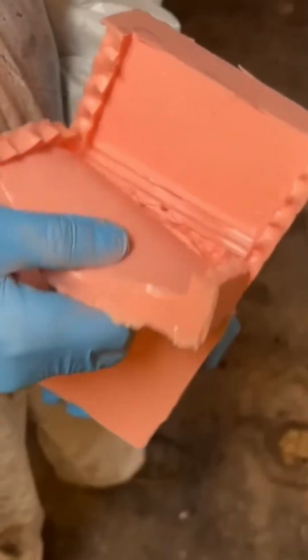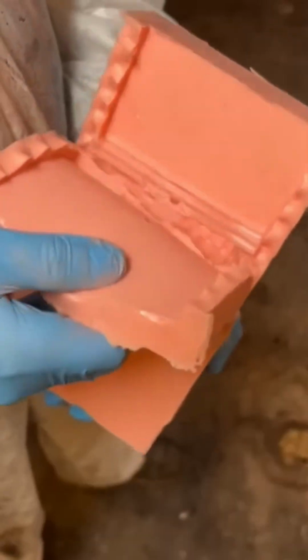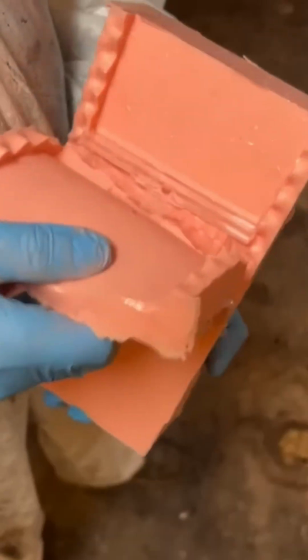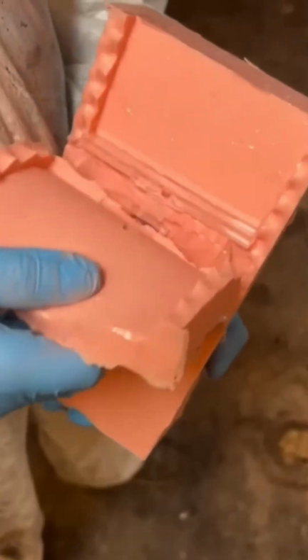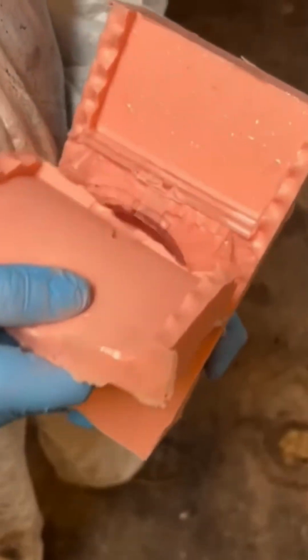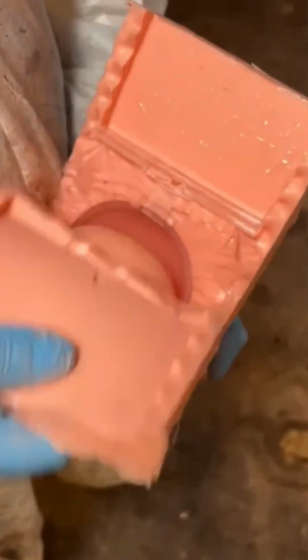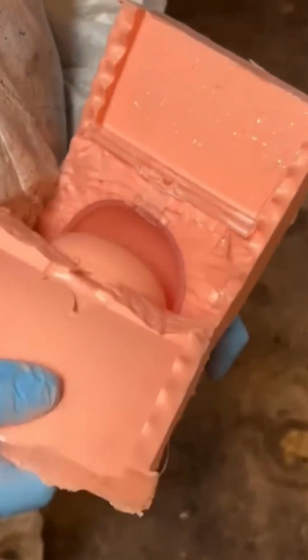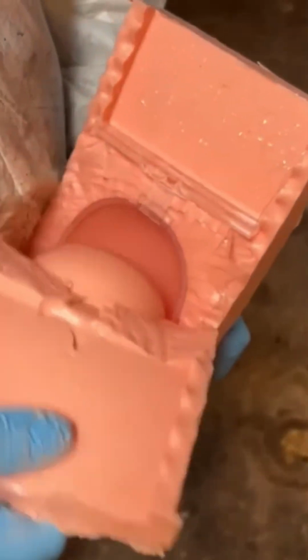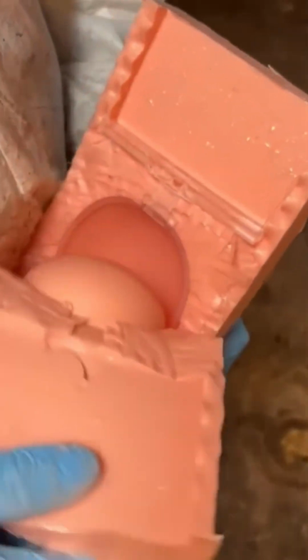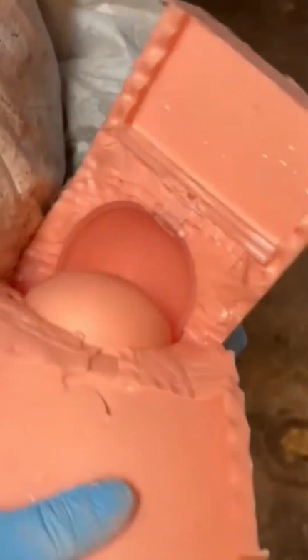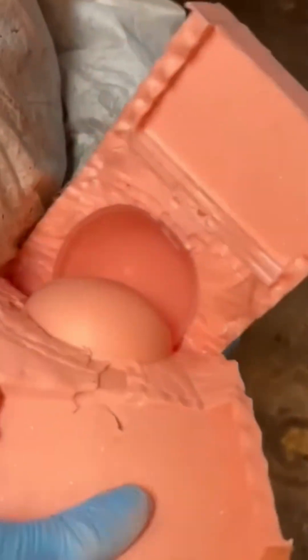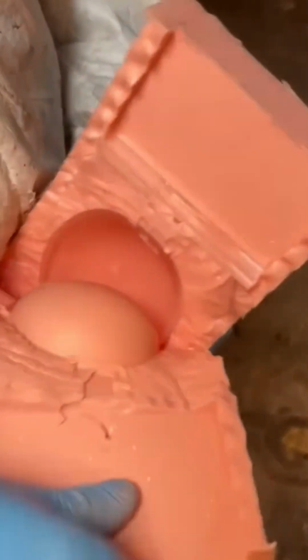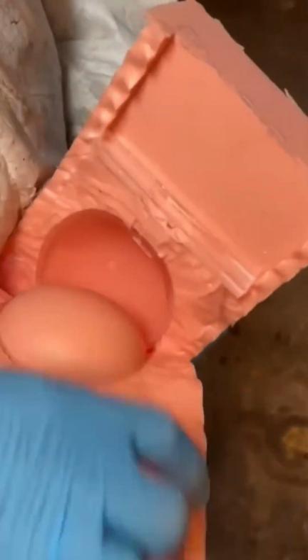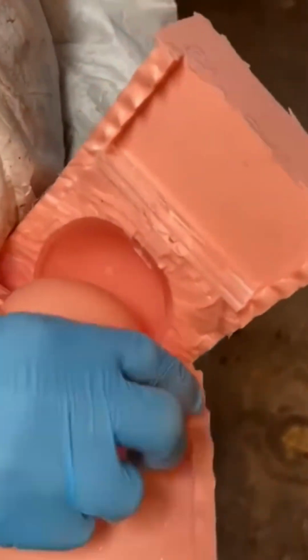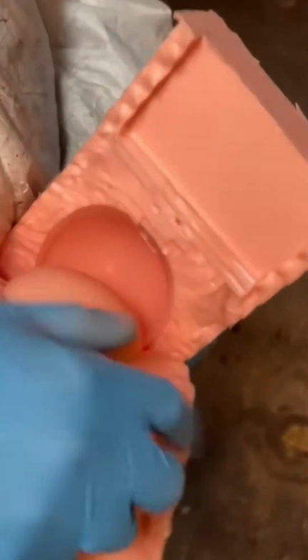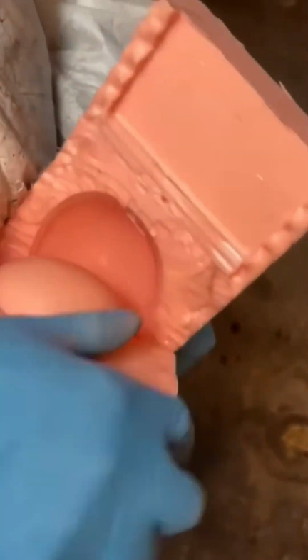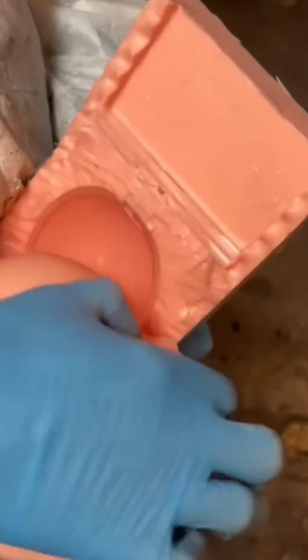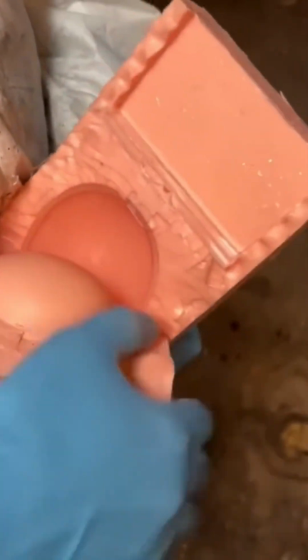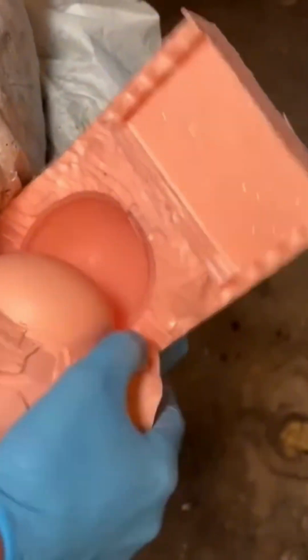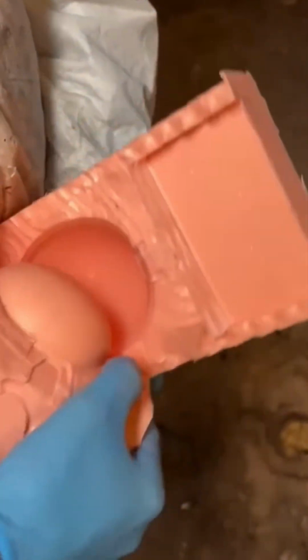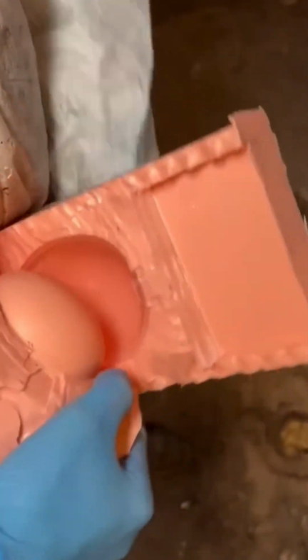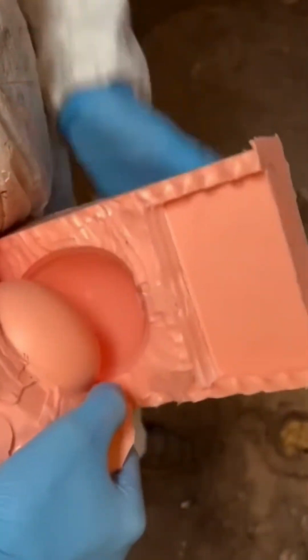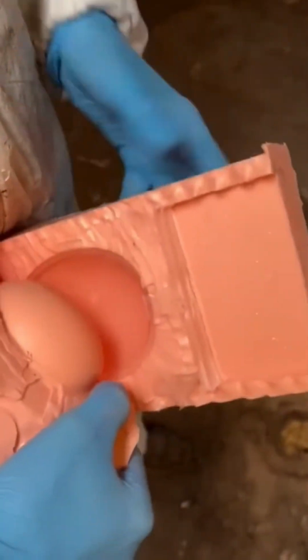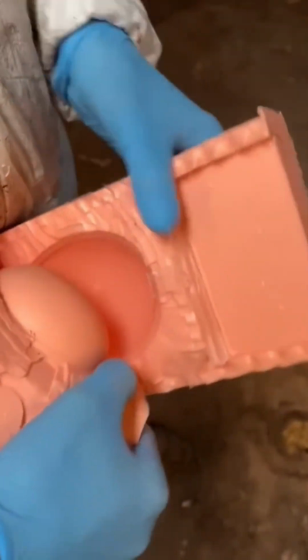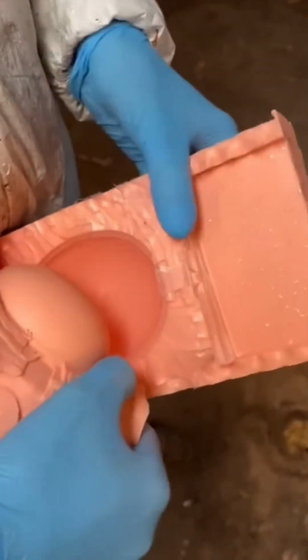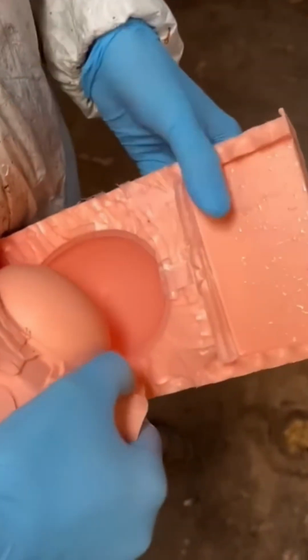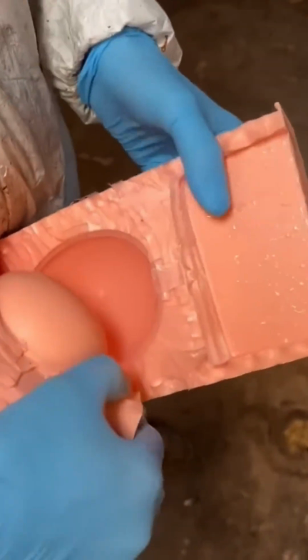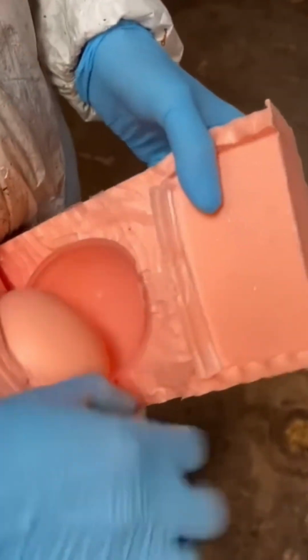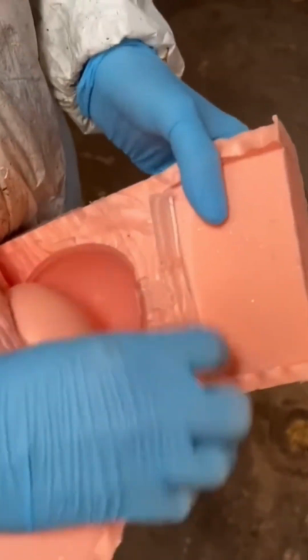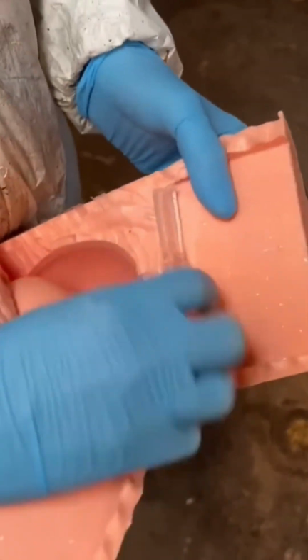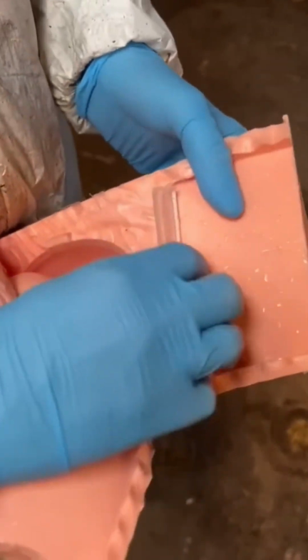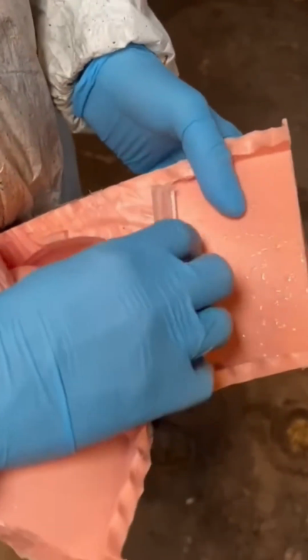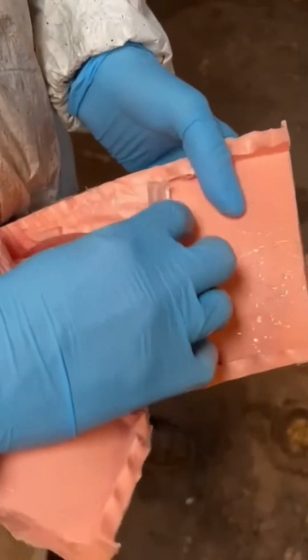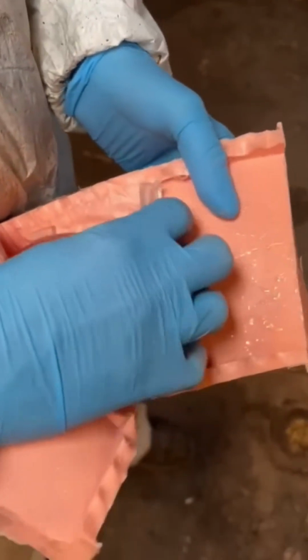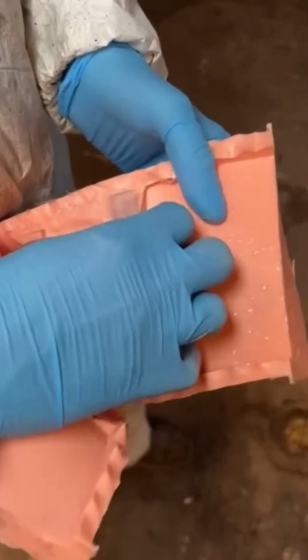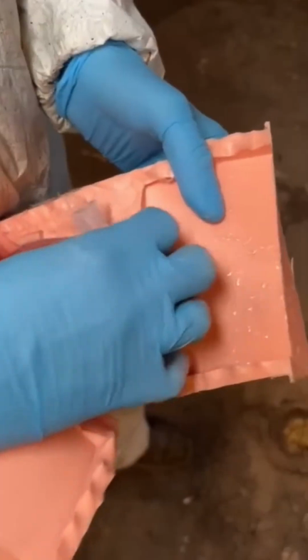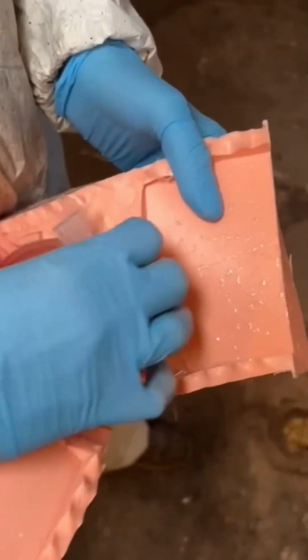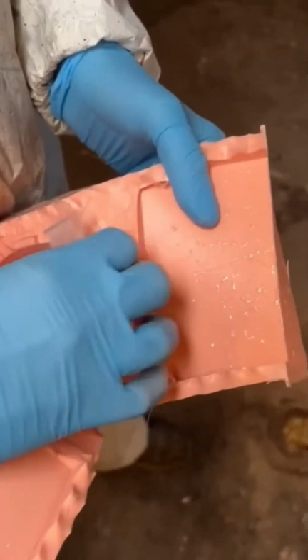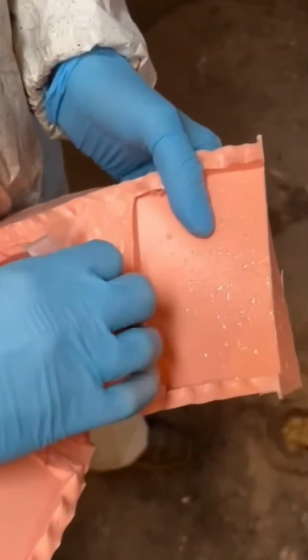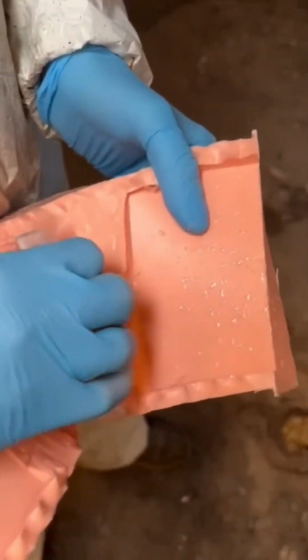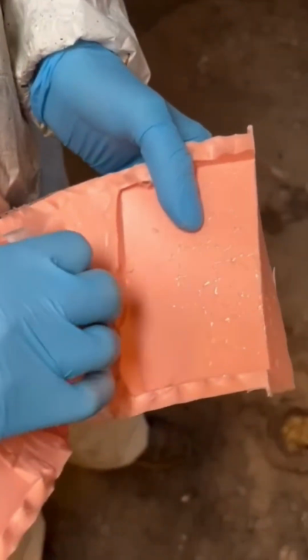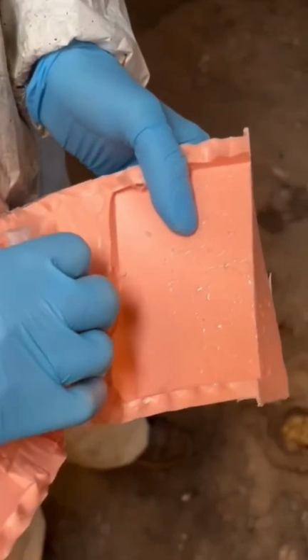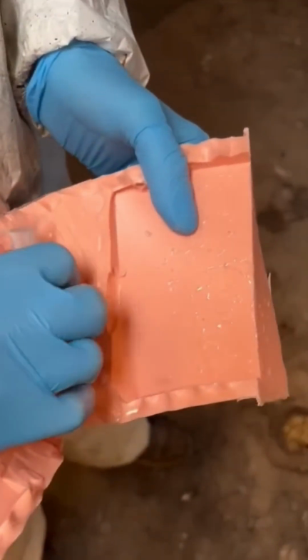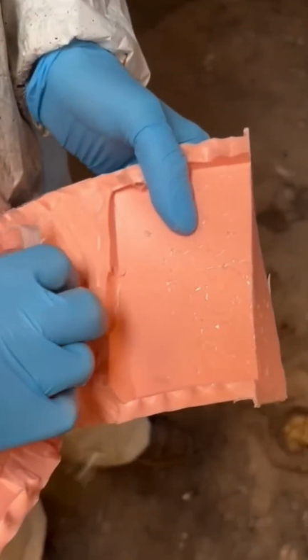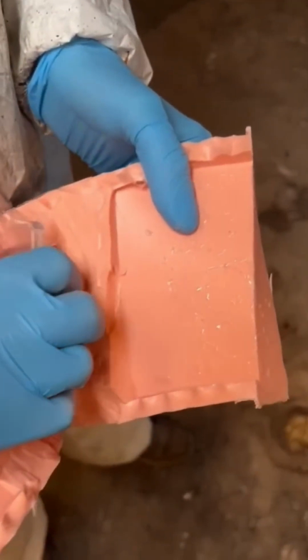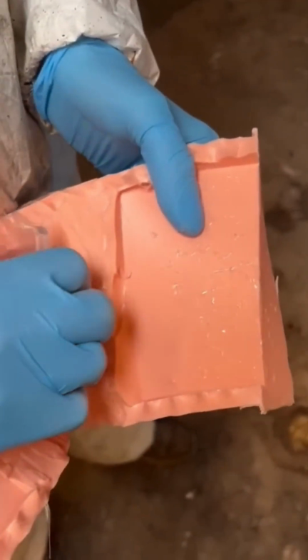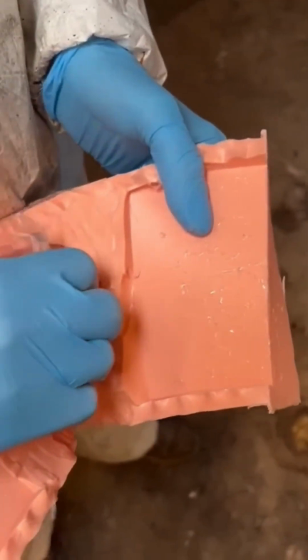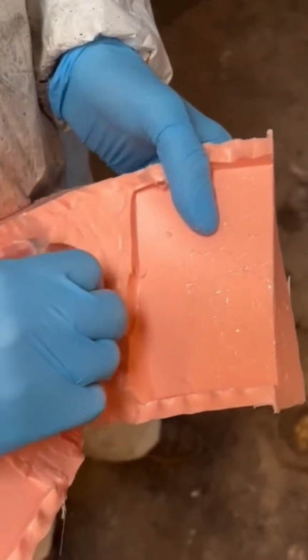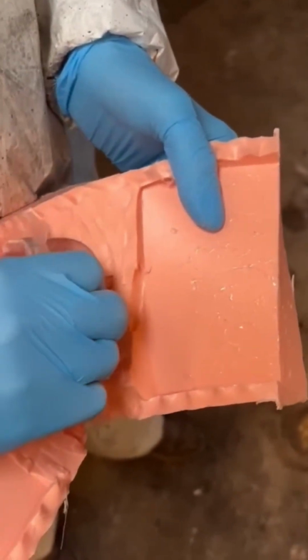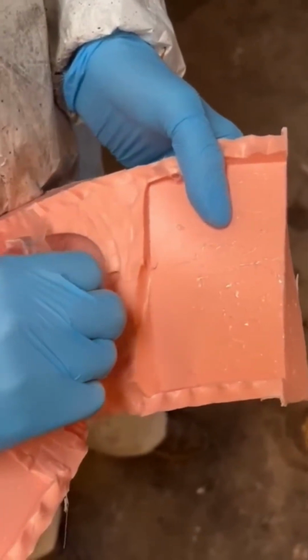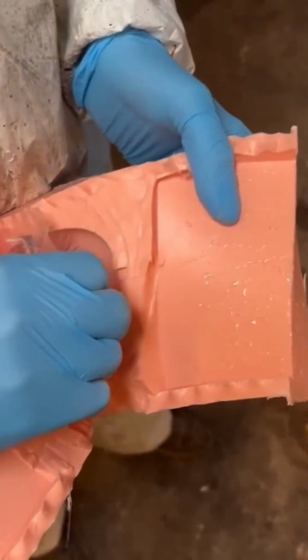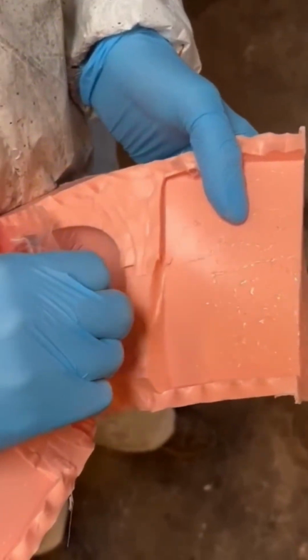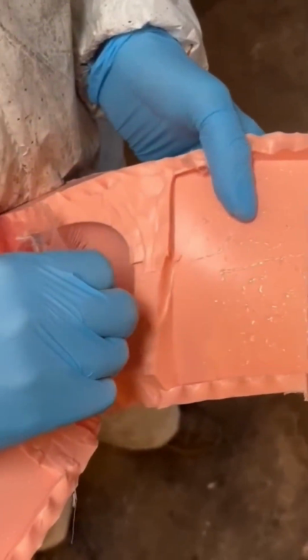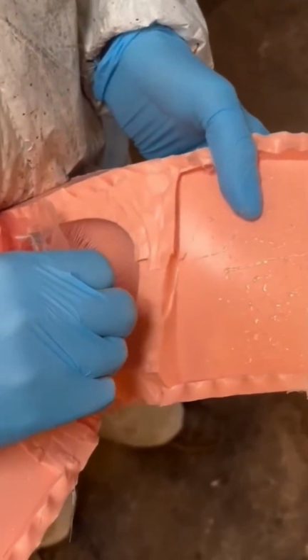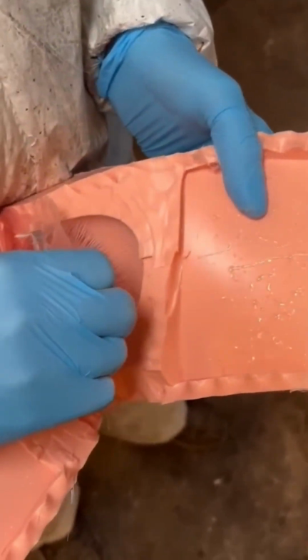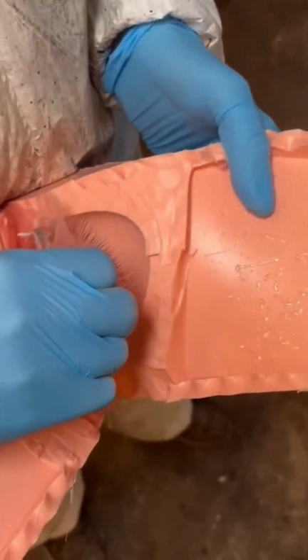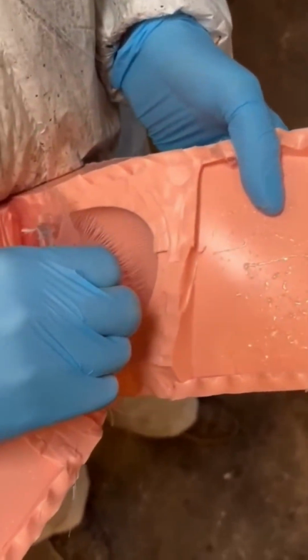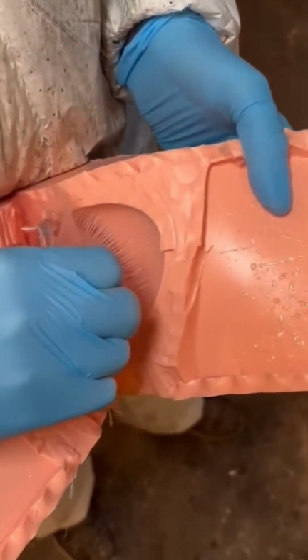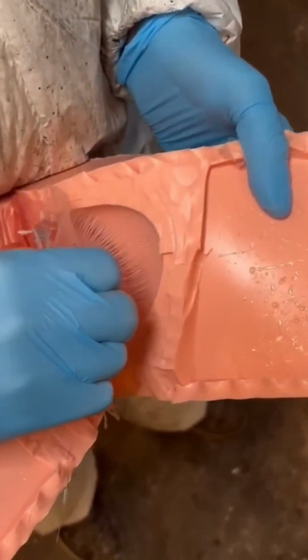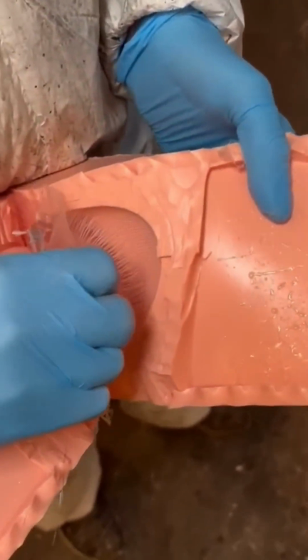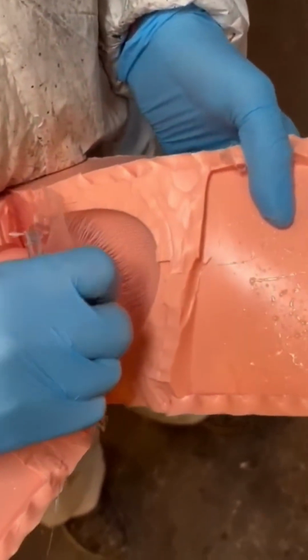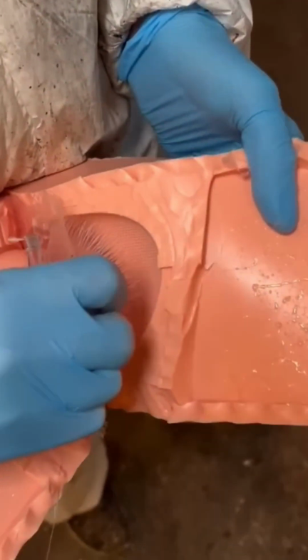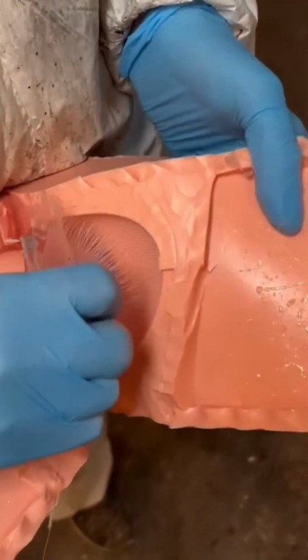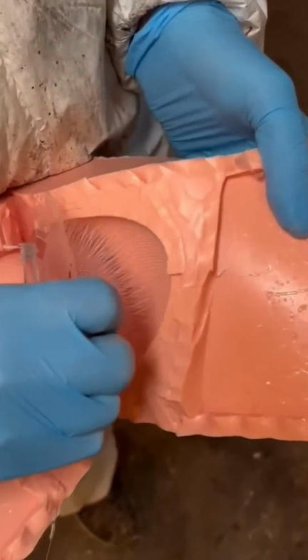Layers of rubber framing peel apart slowly, each strip revealing the hidden texture beneath. Like undoing decades of industrial lamination.